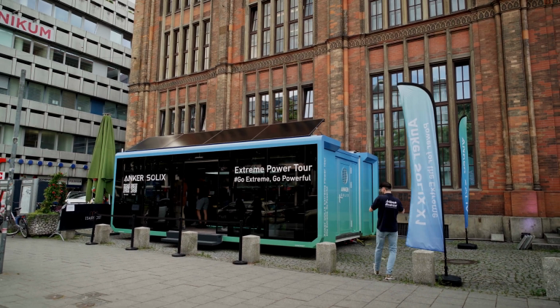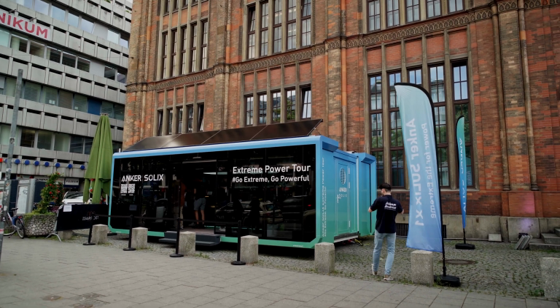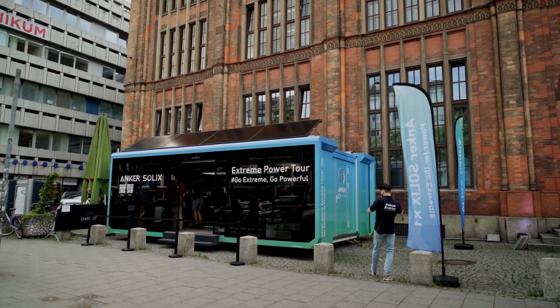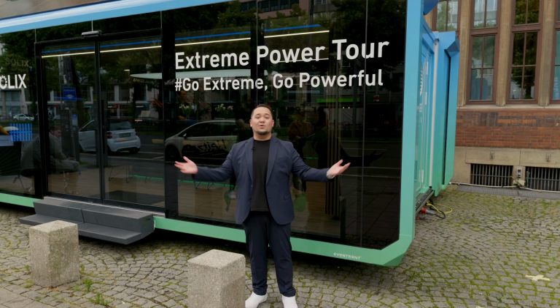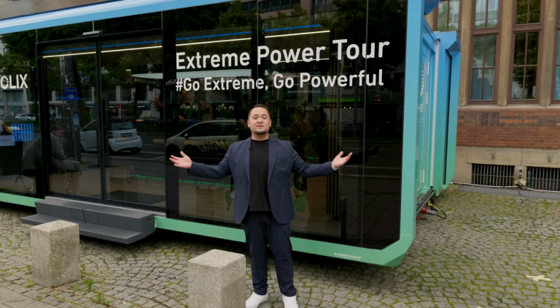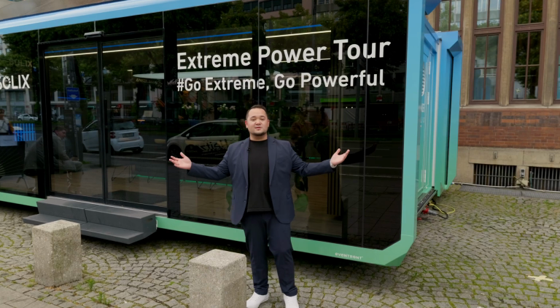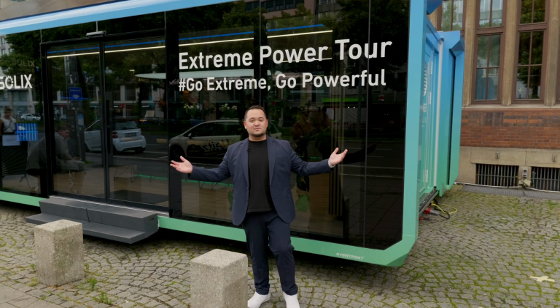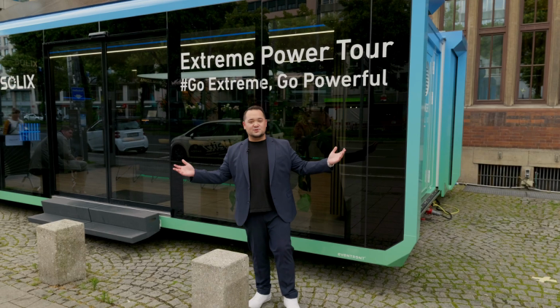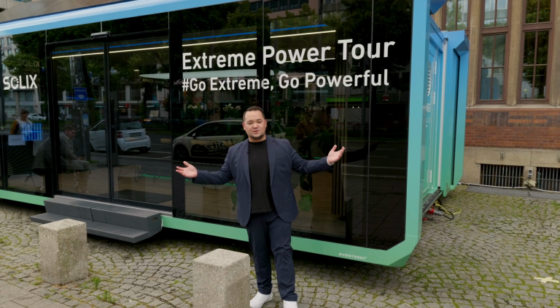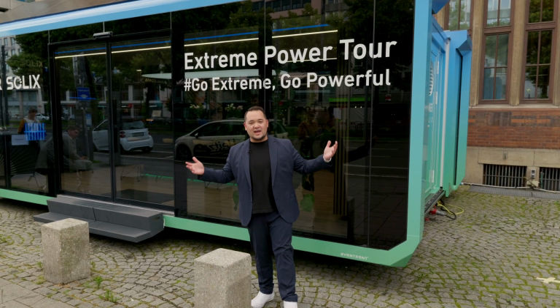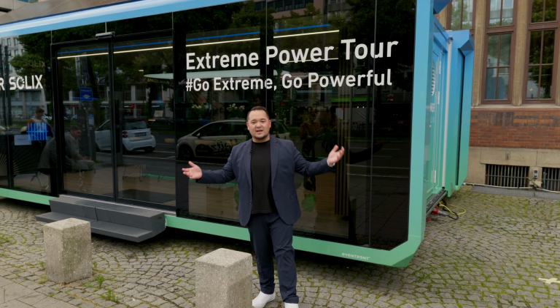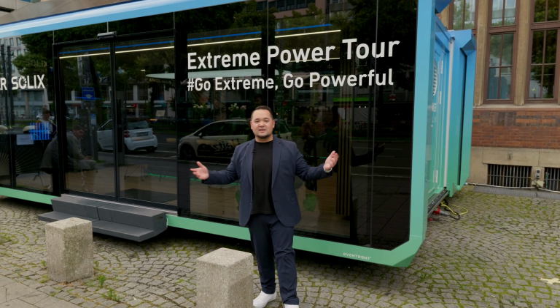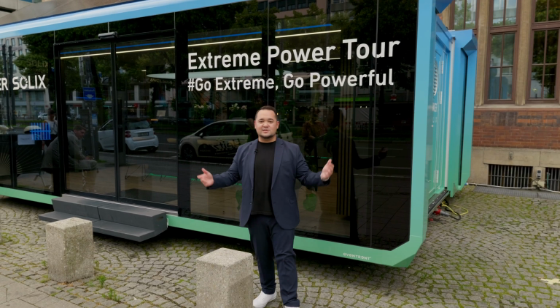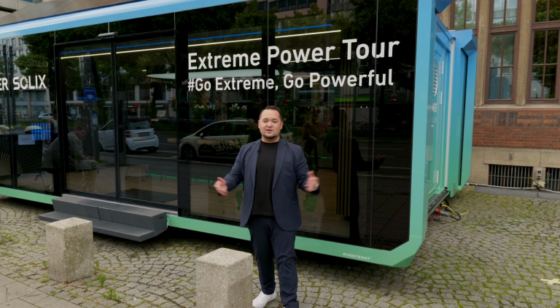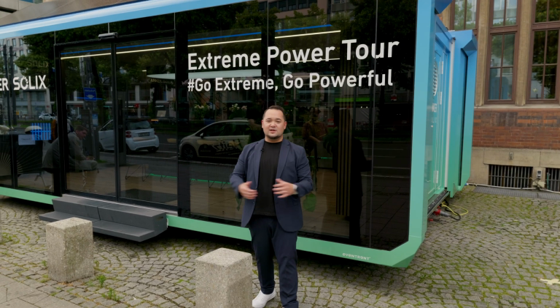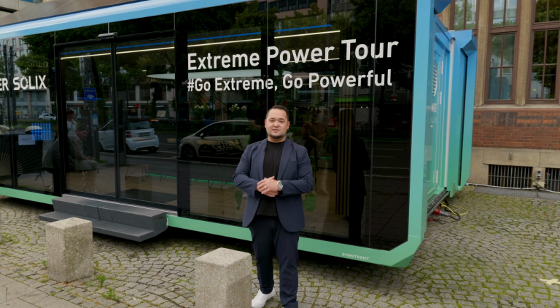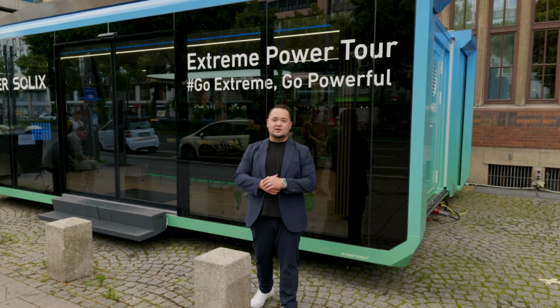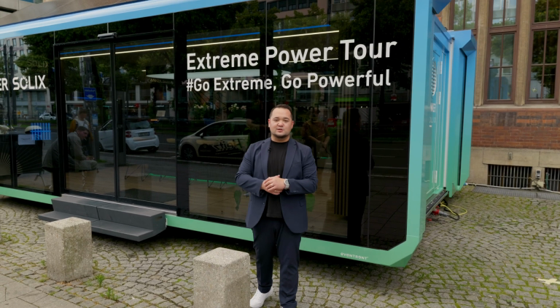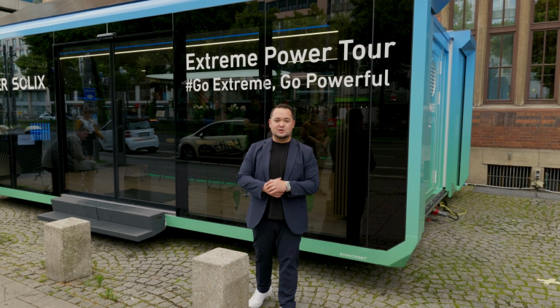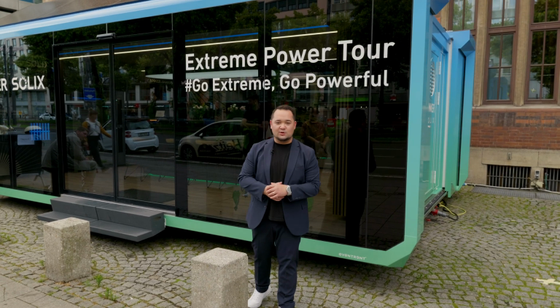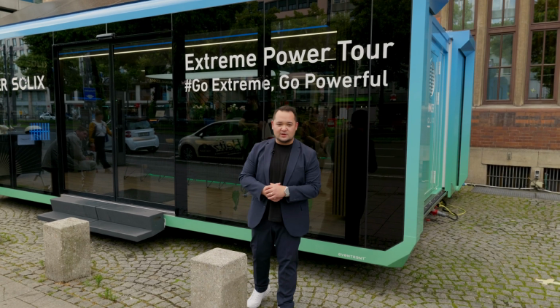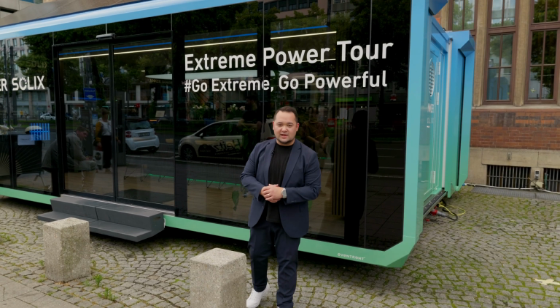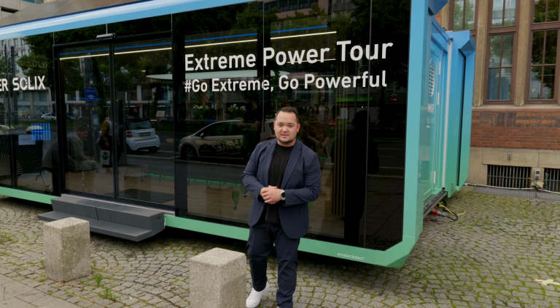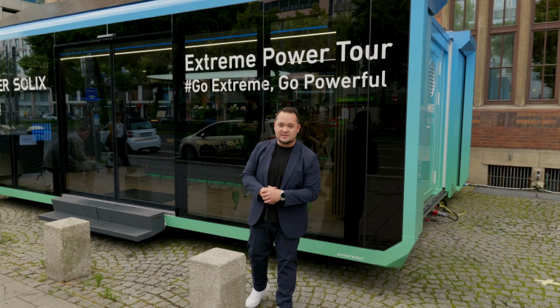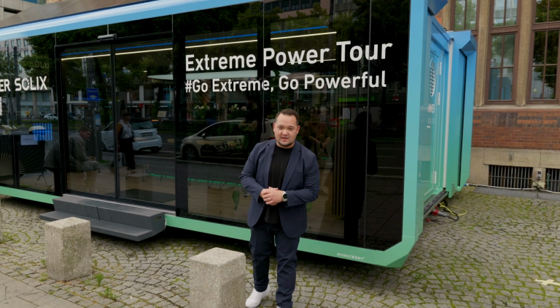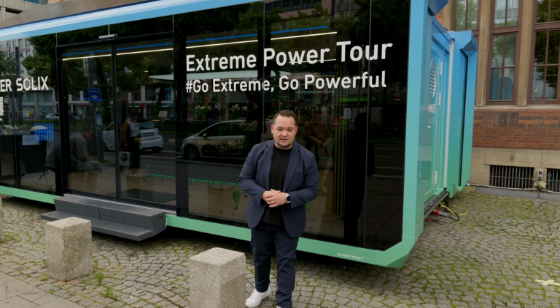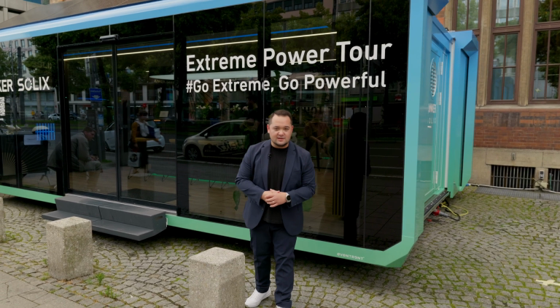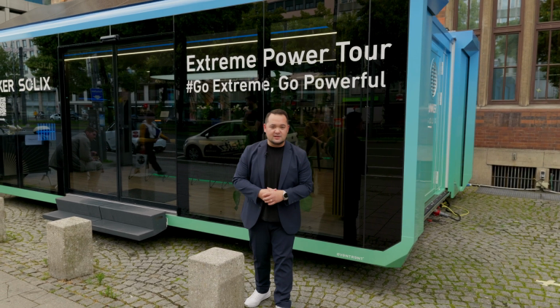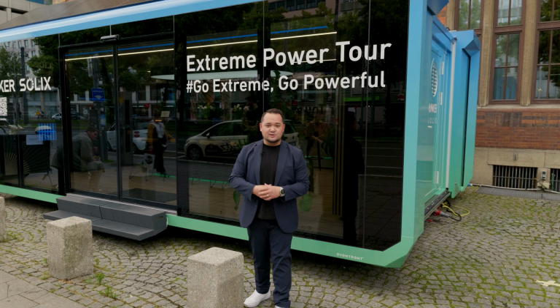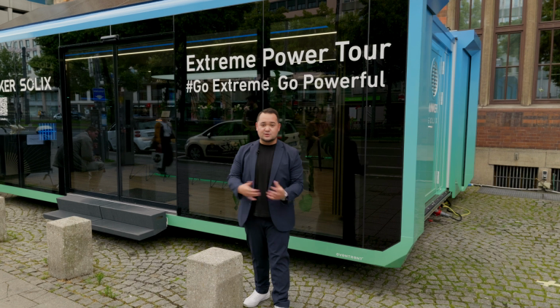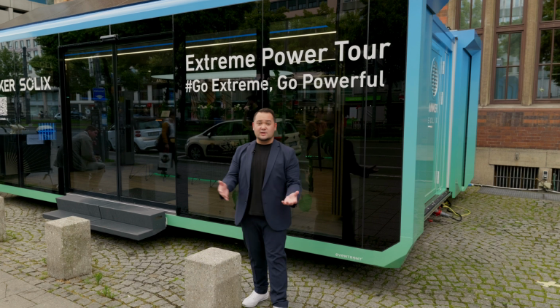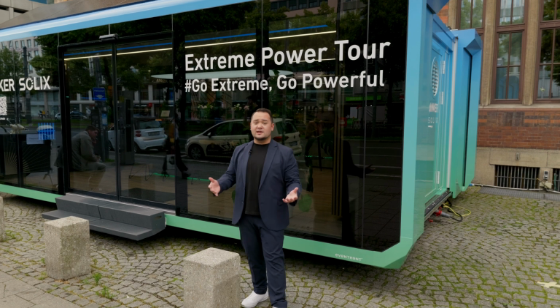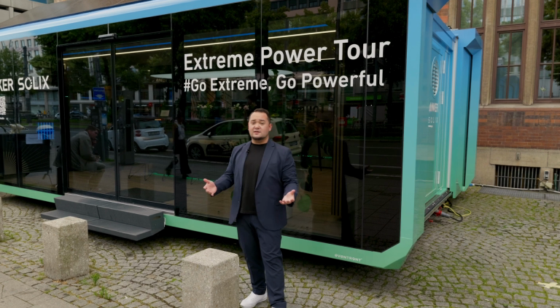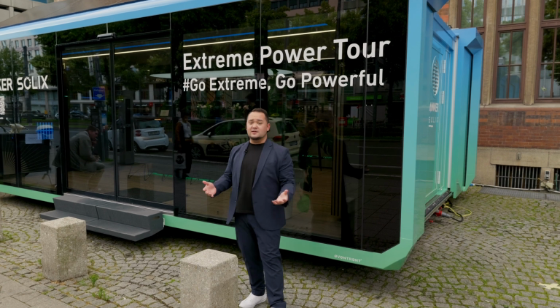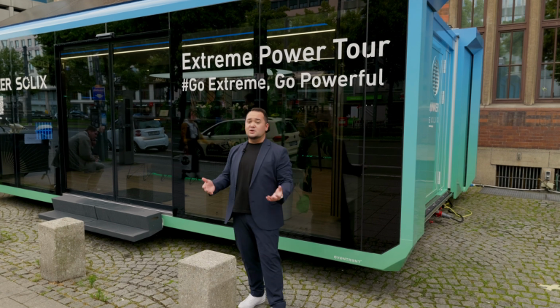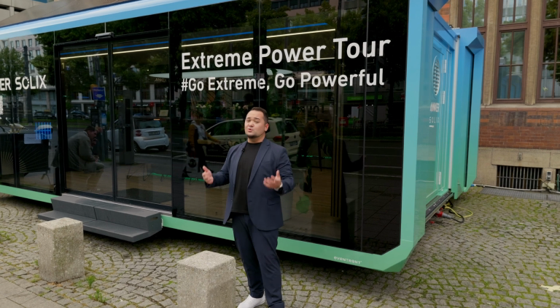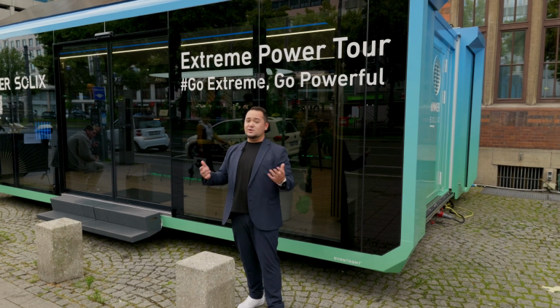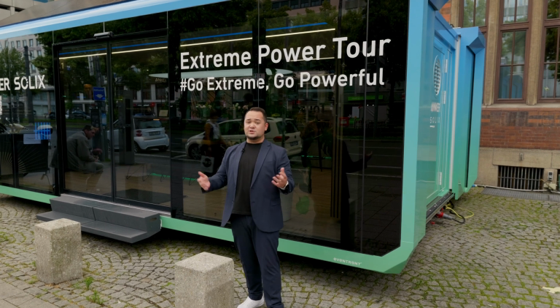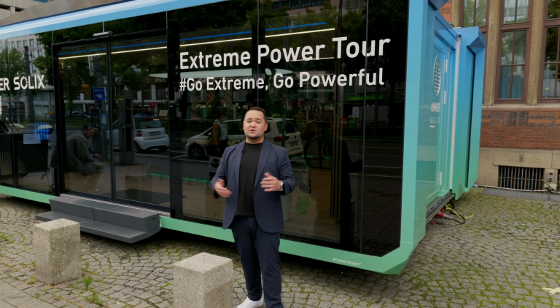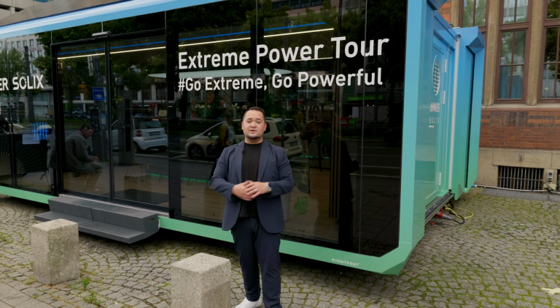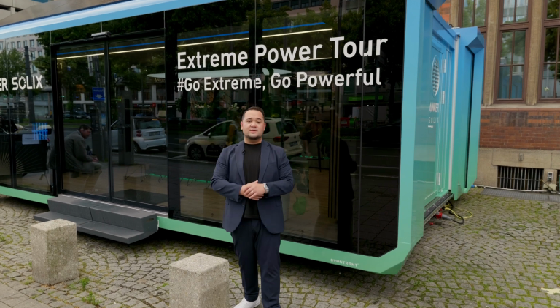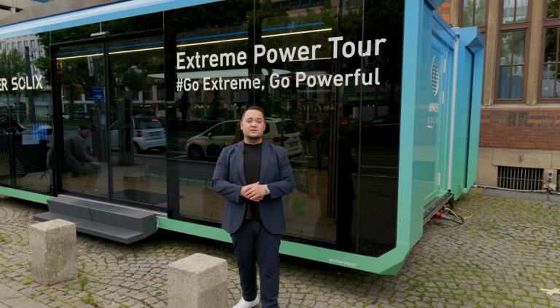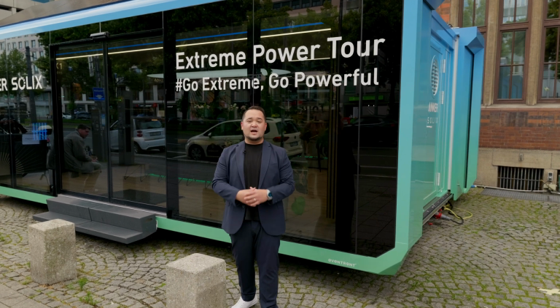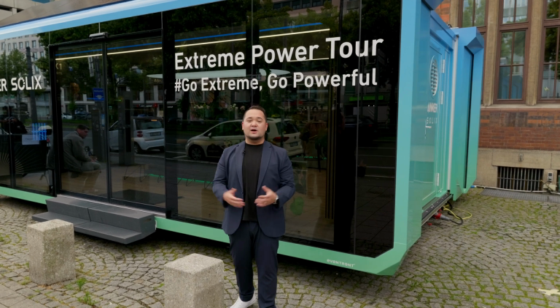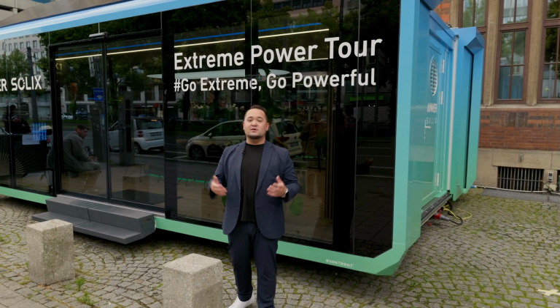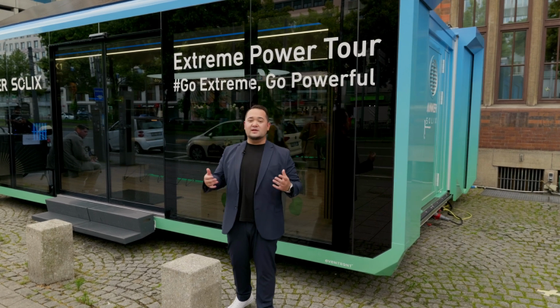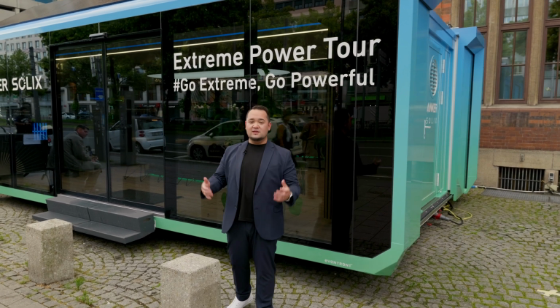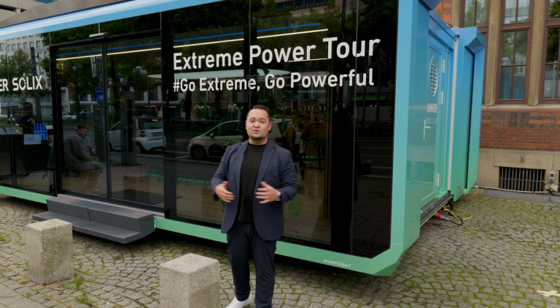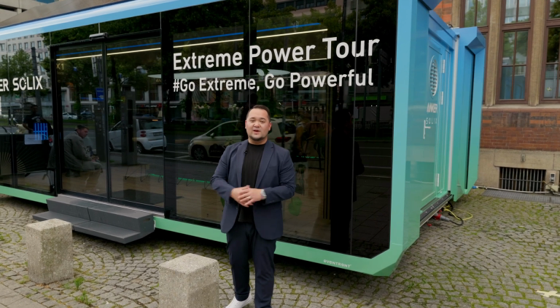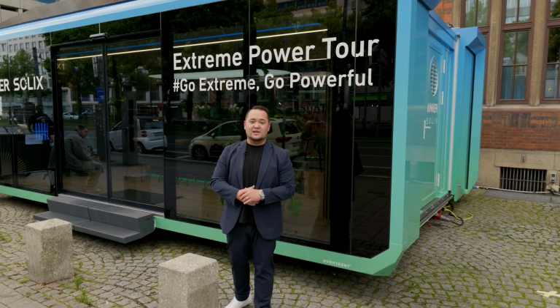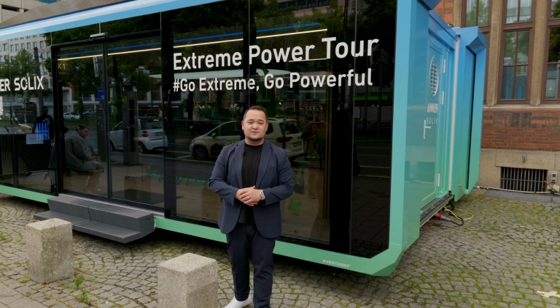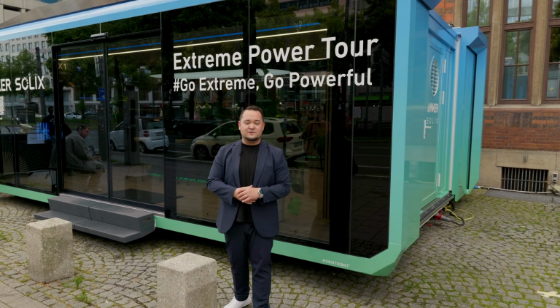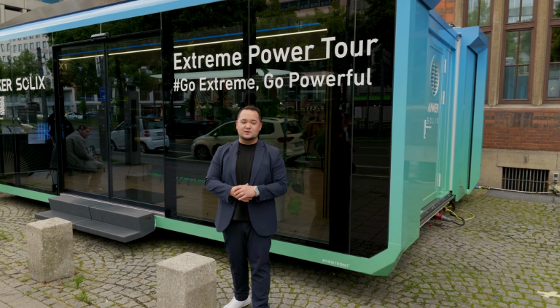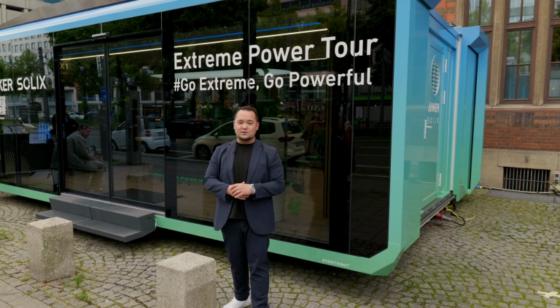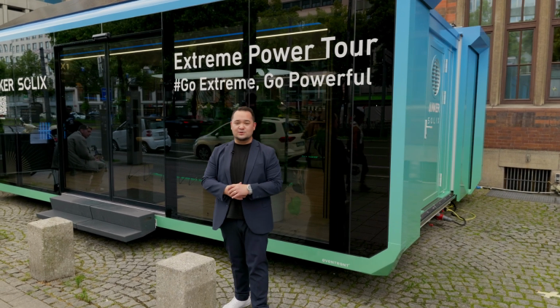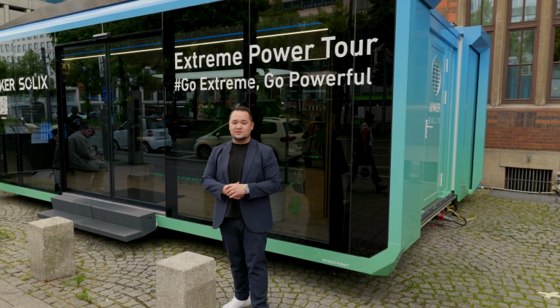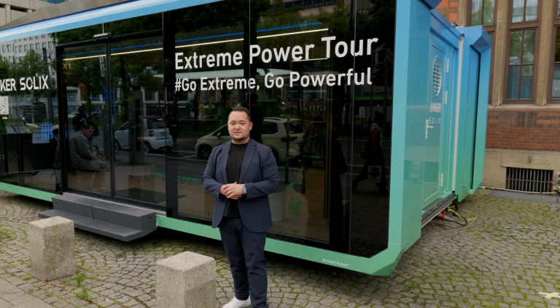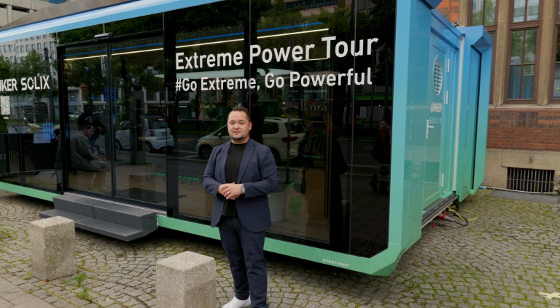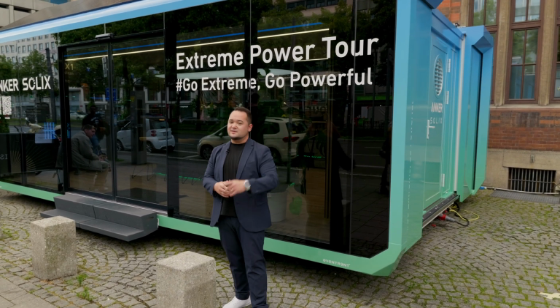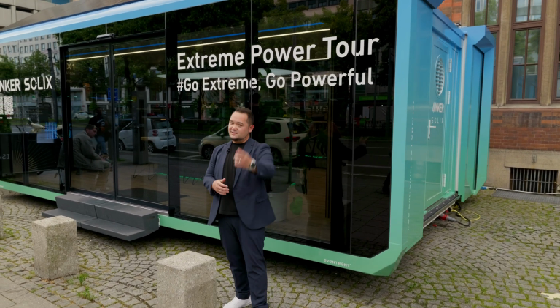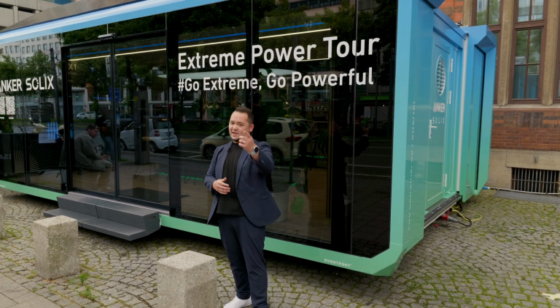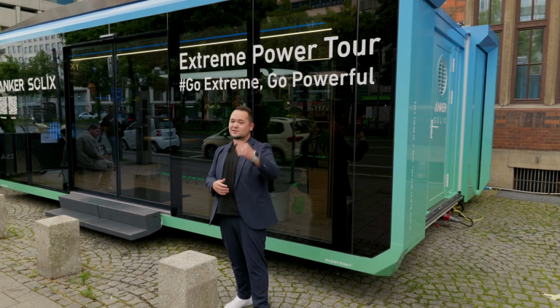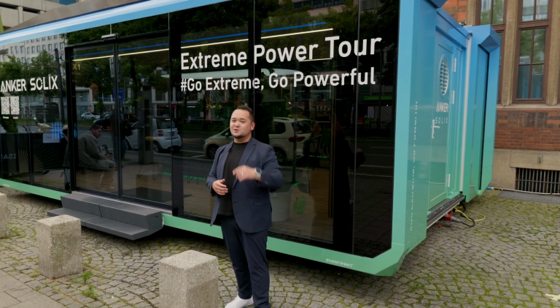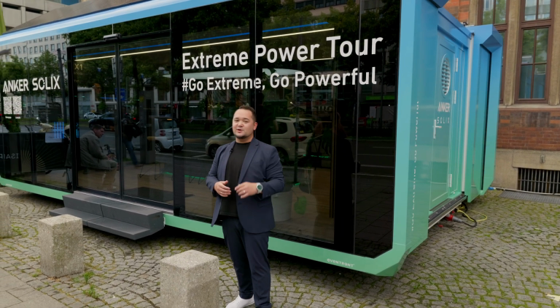Welcome to the Anka Solex Showcase Day. Today we're showing you our innovative solutions. Enjoy!